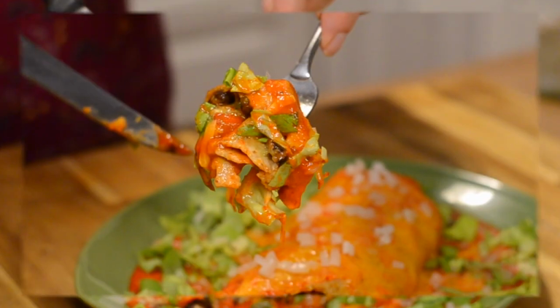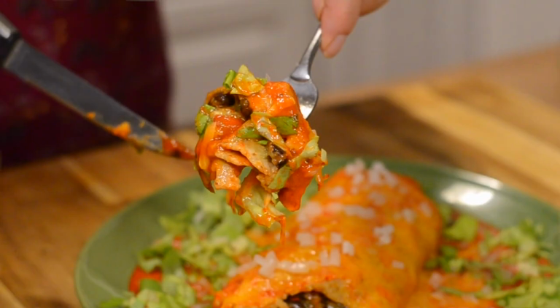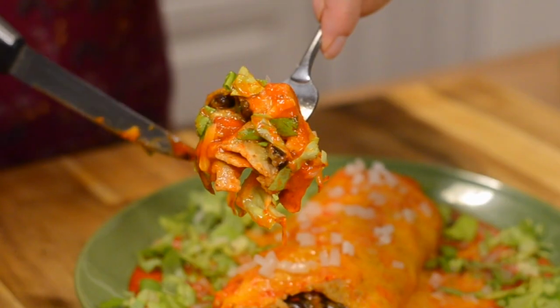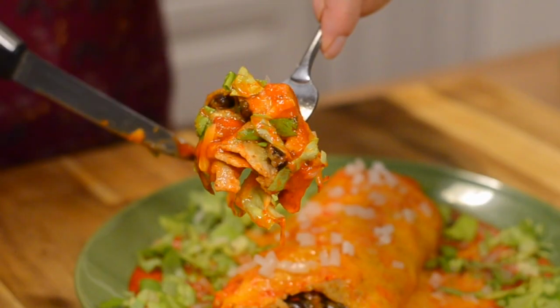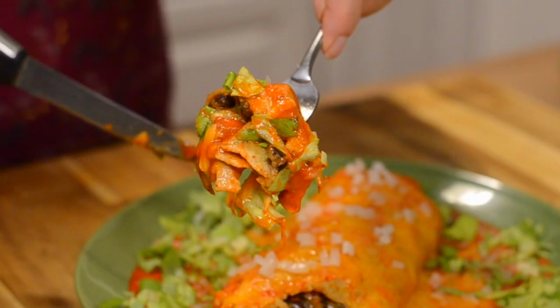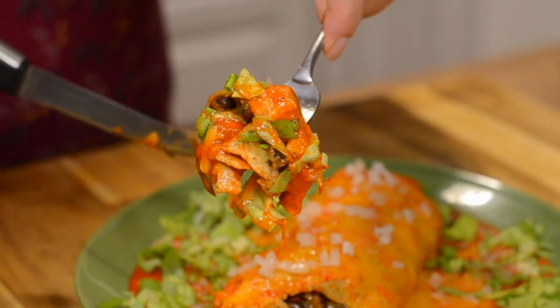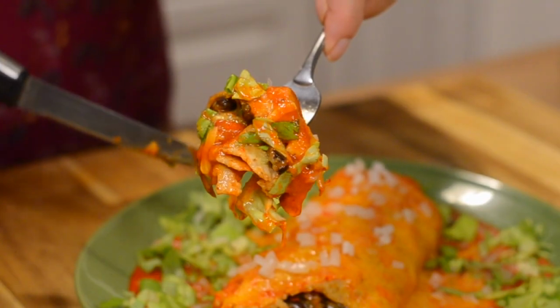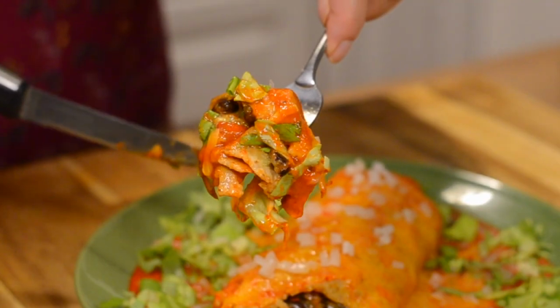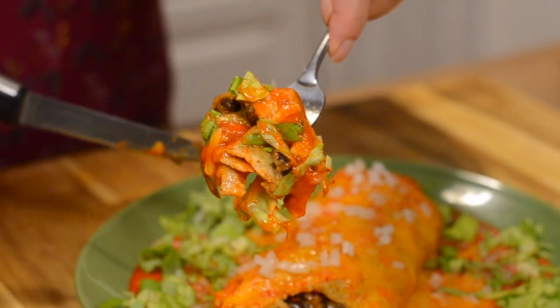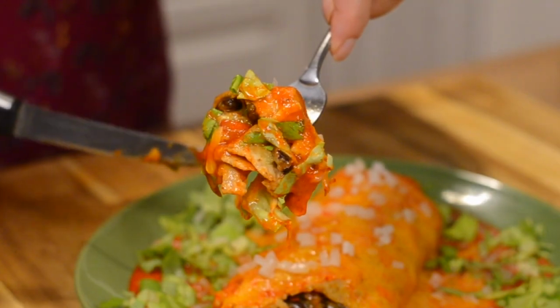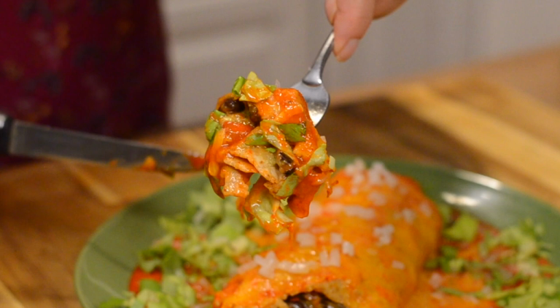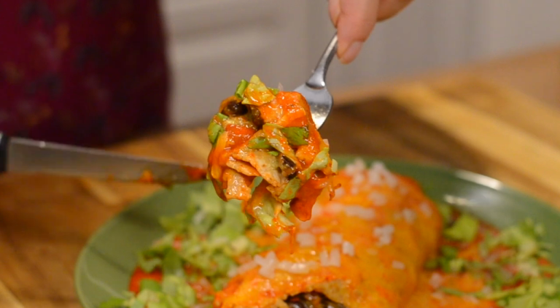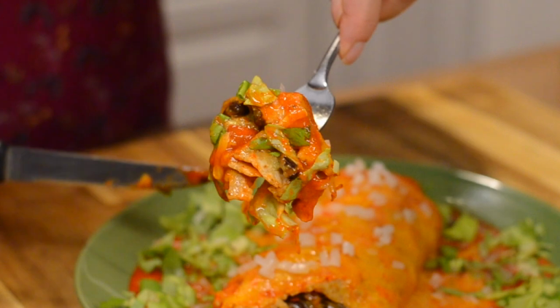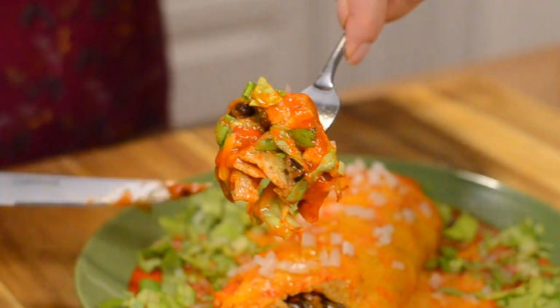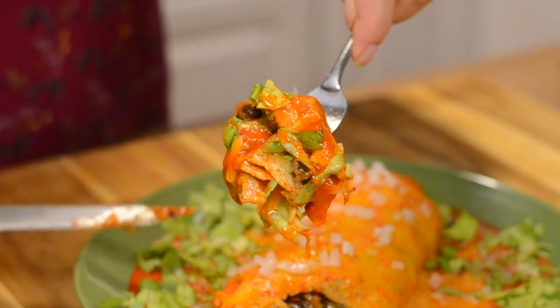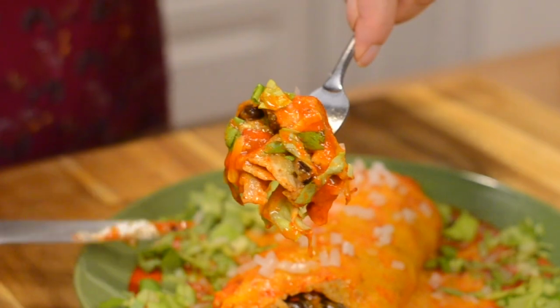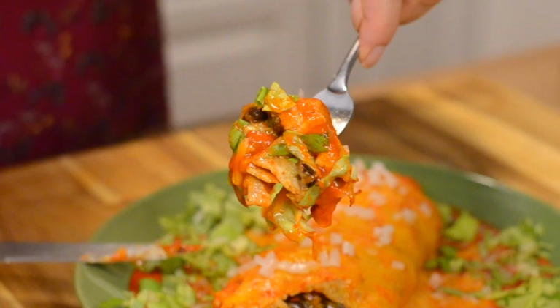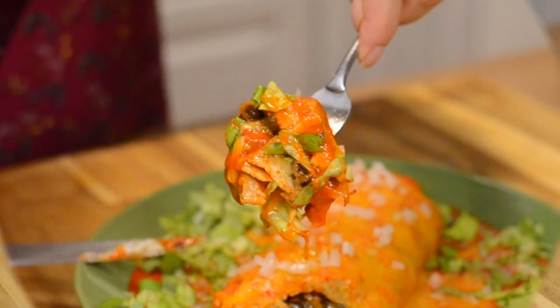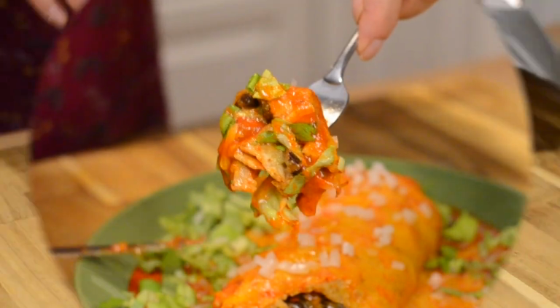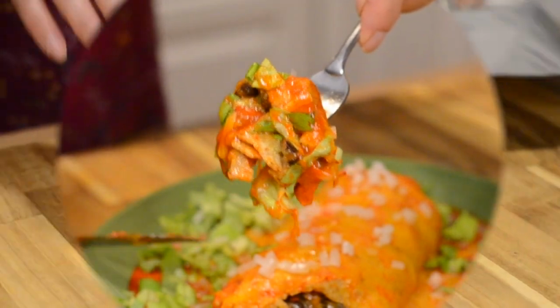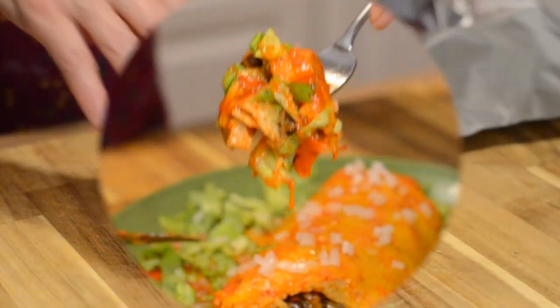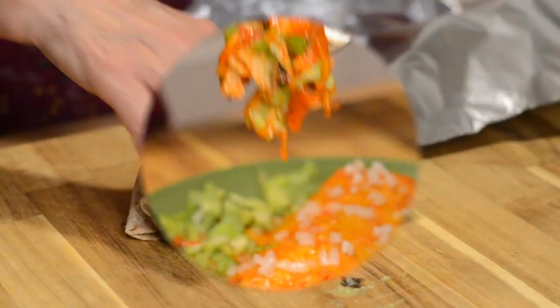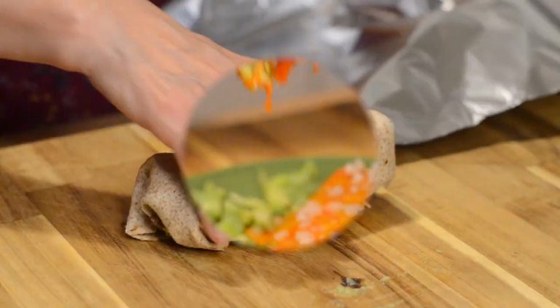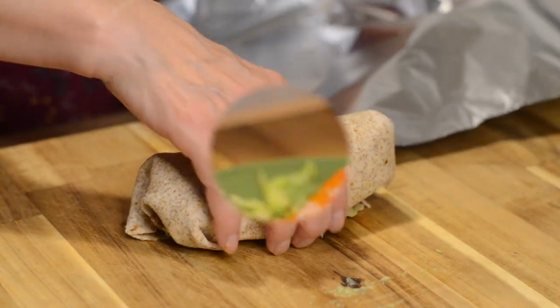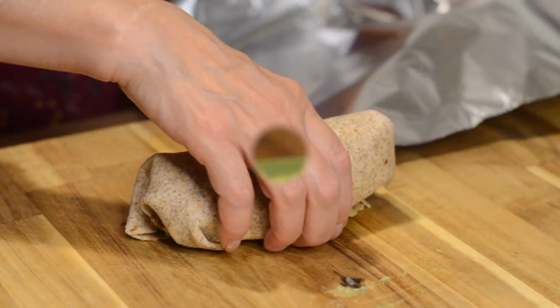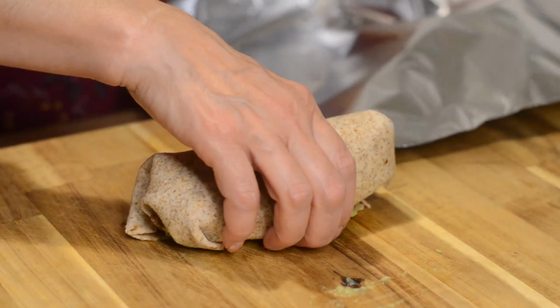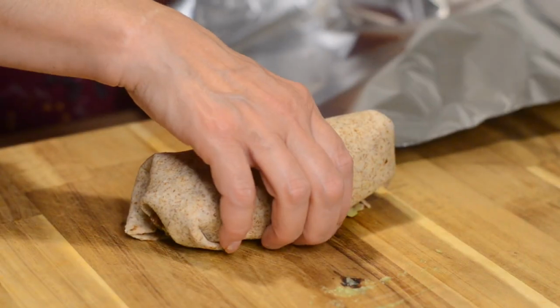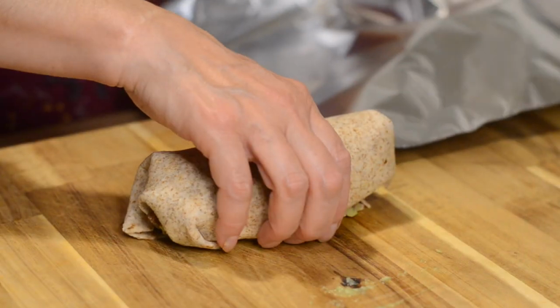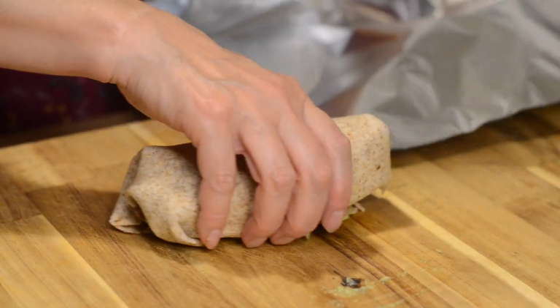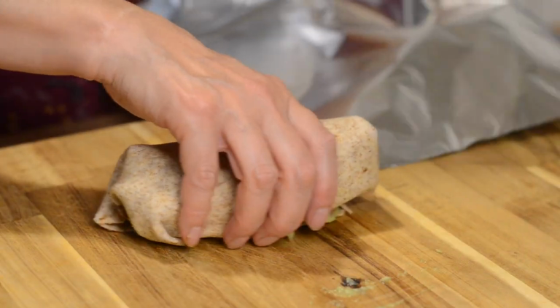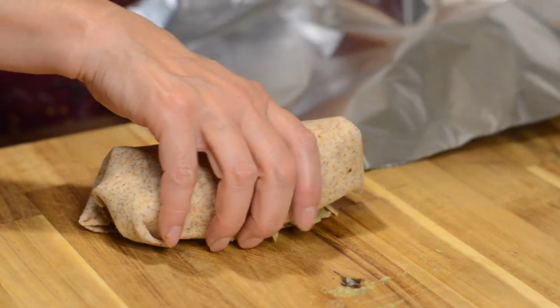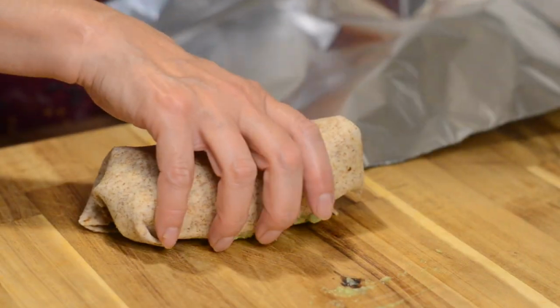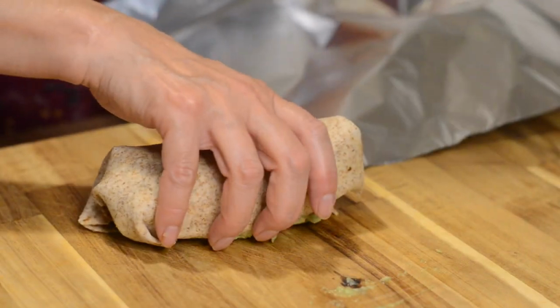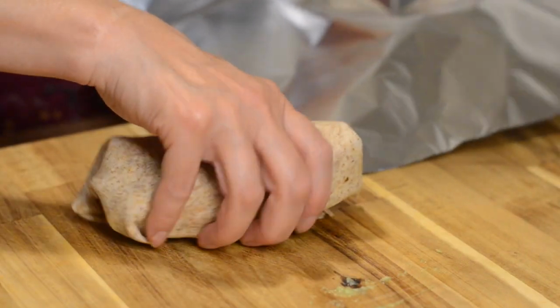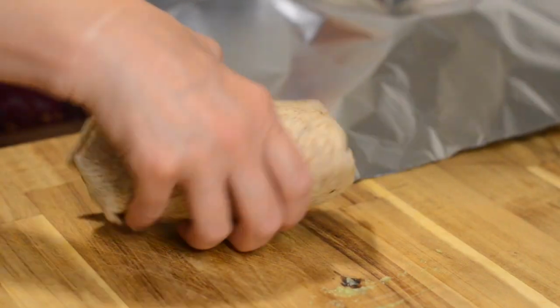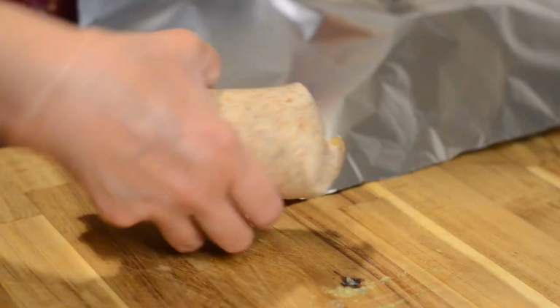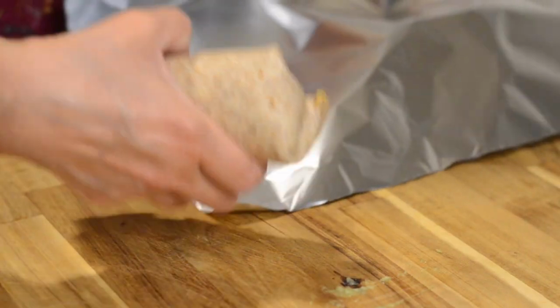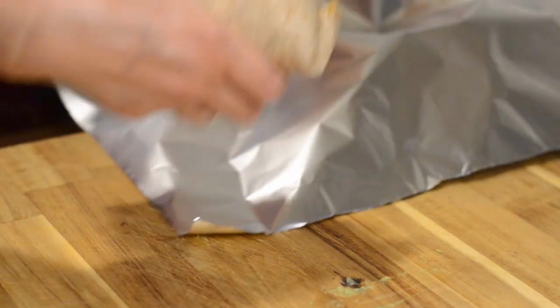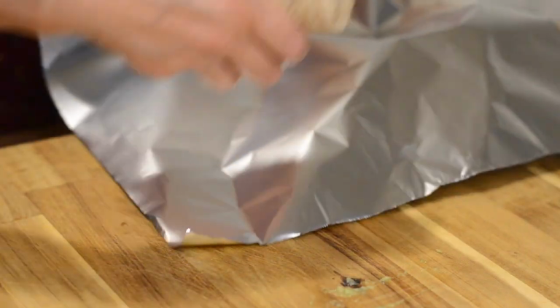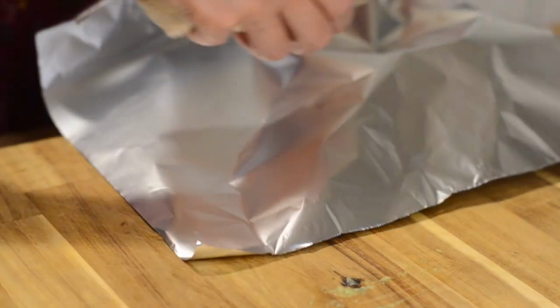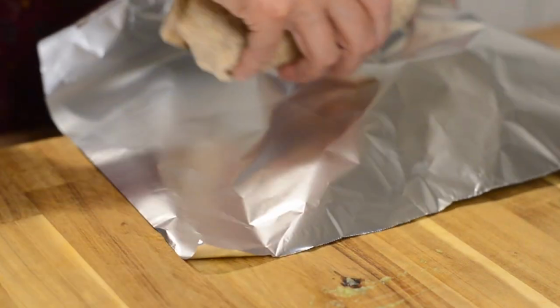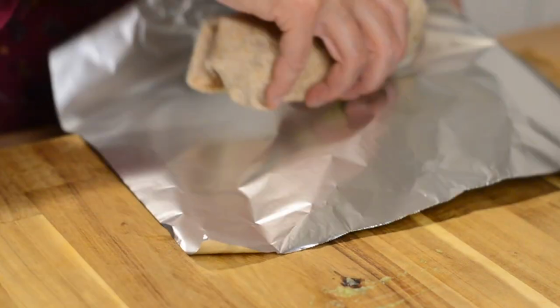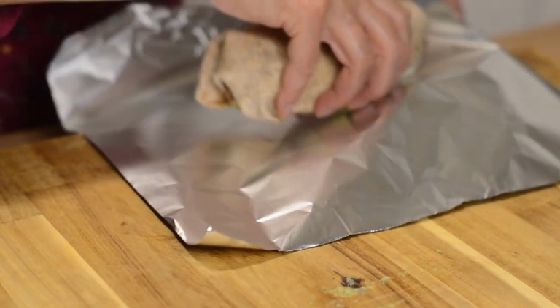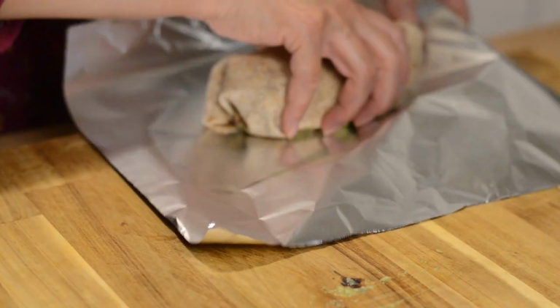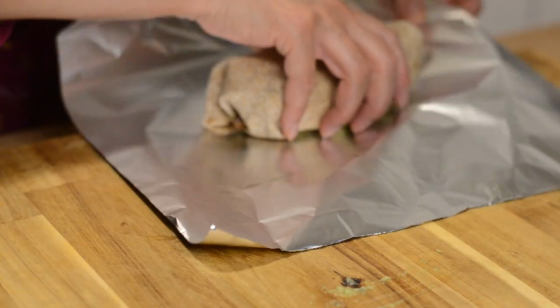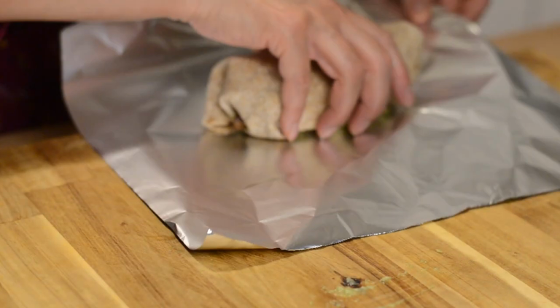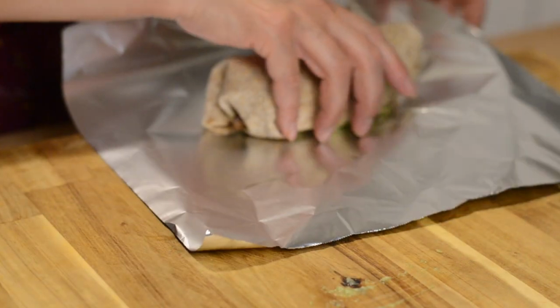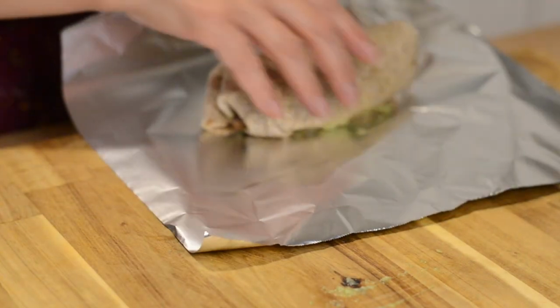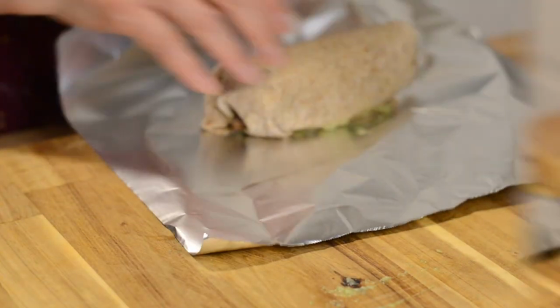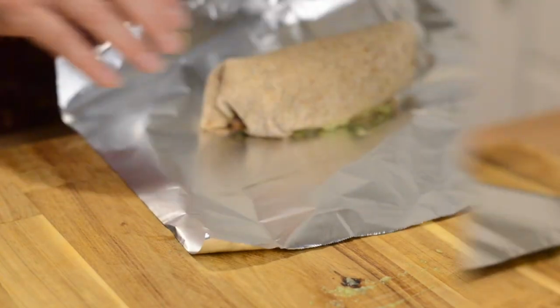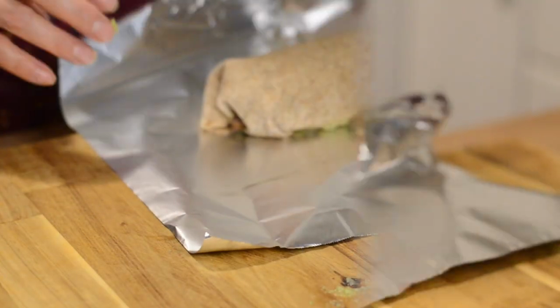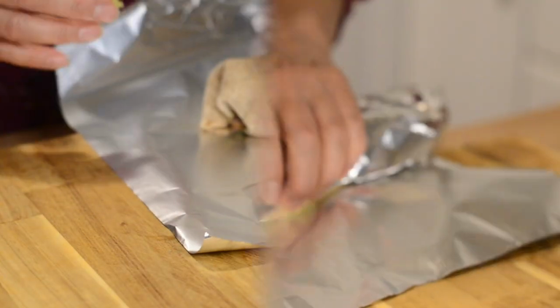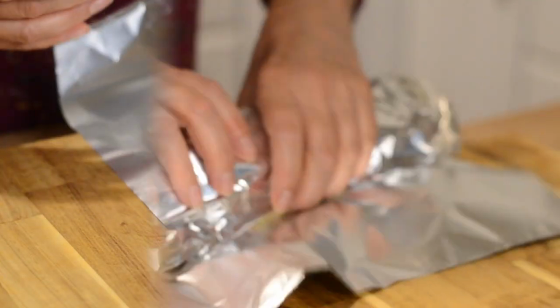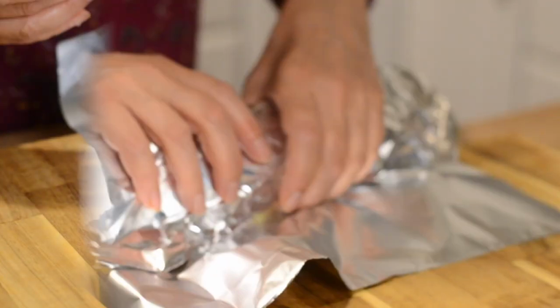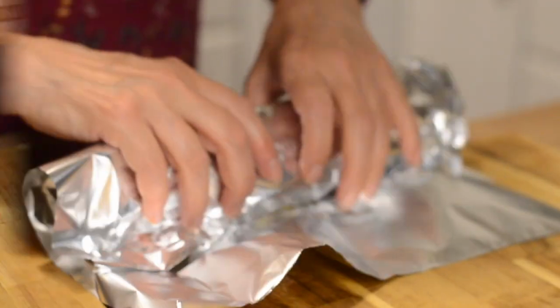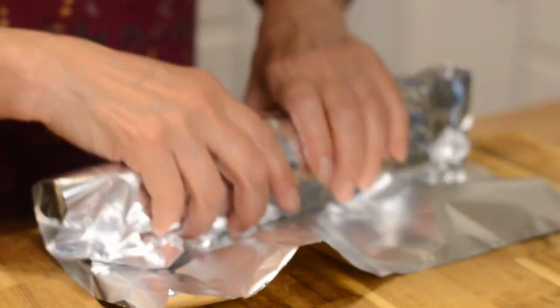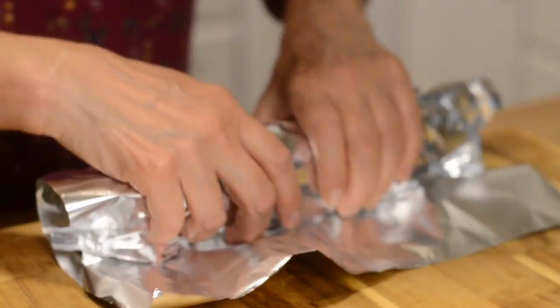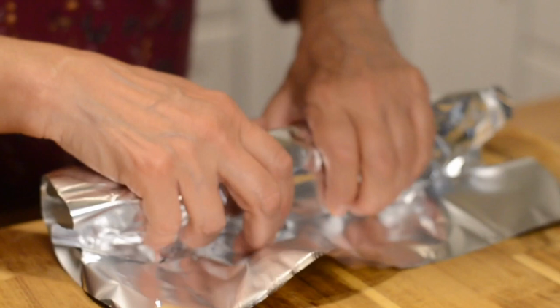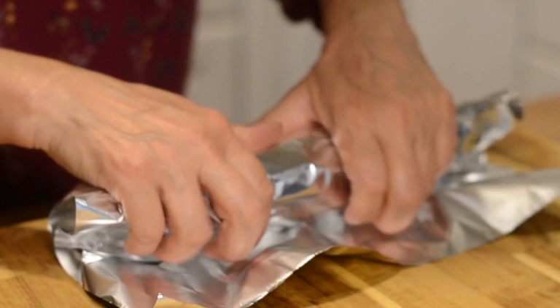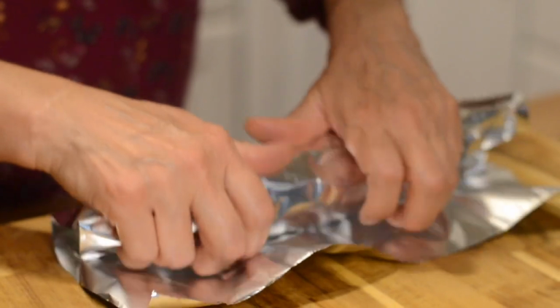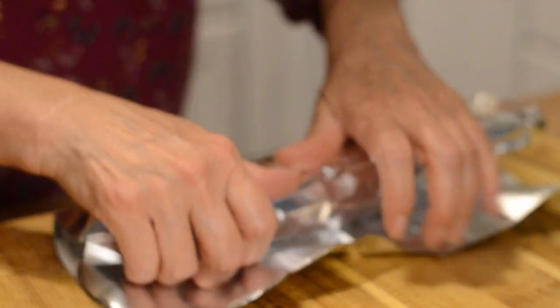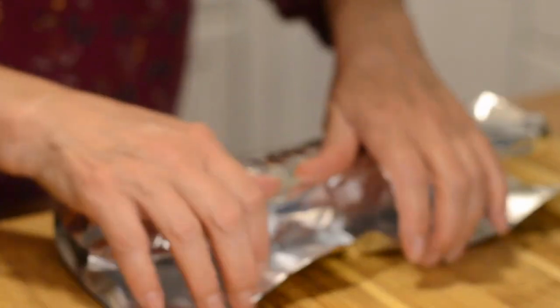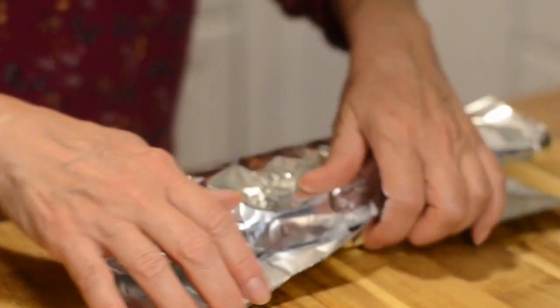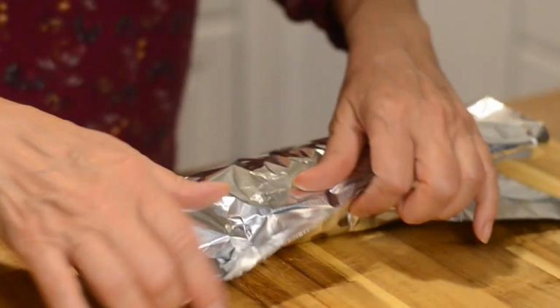This was so good! I decided to save one burrito and use it as meal prep for later in the week.